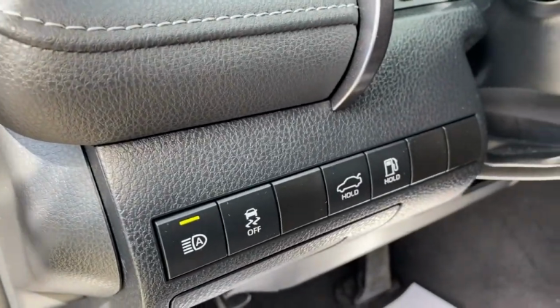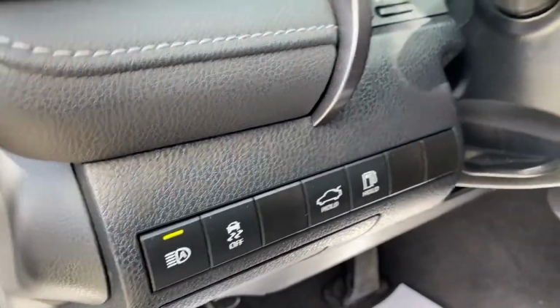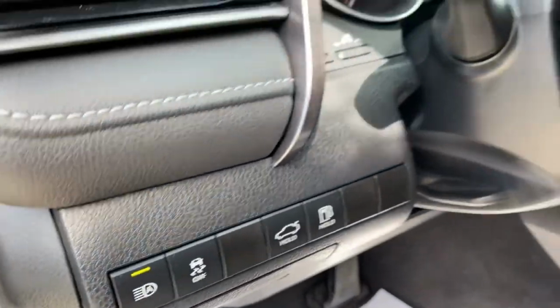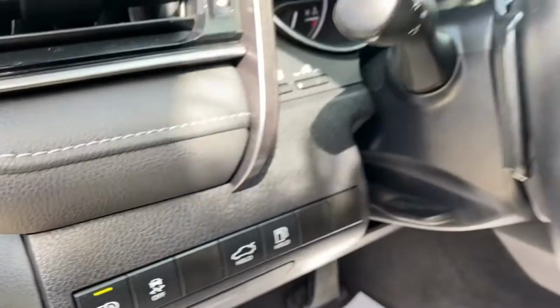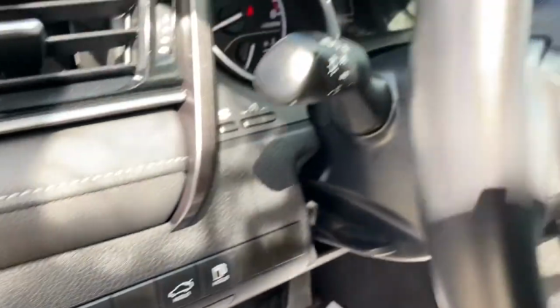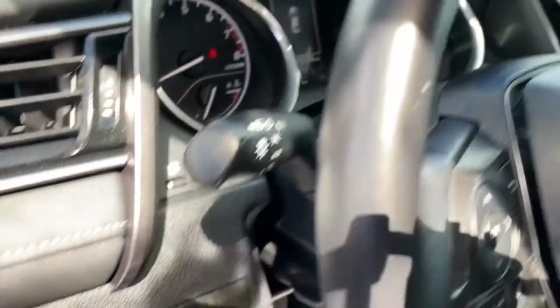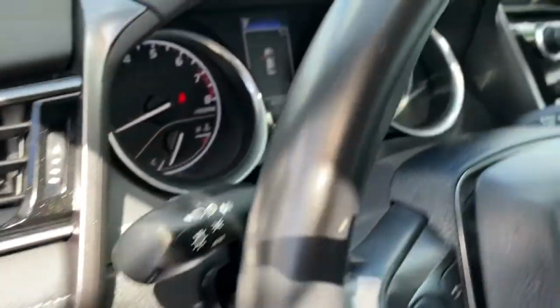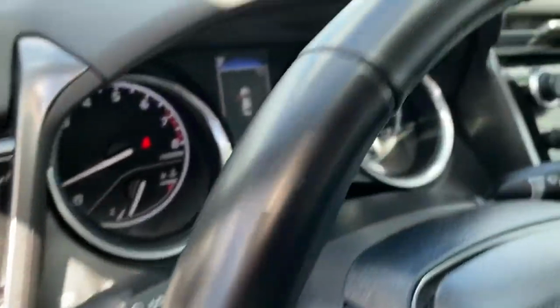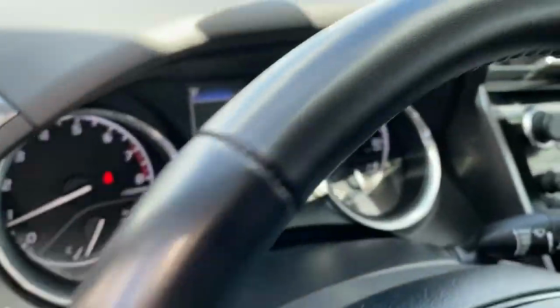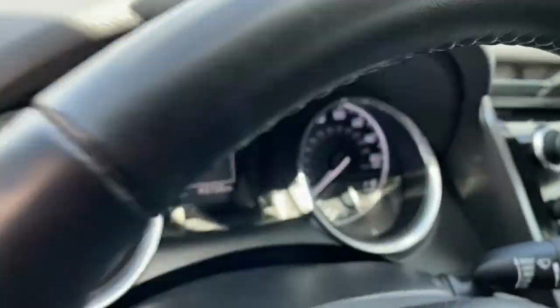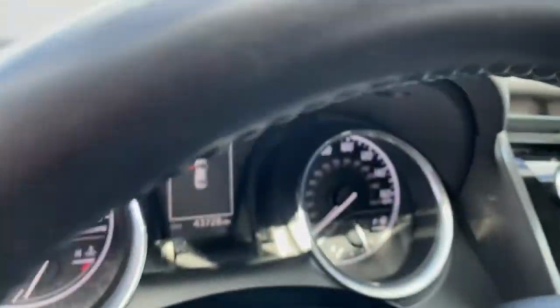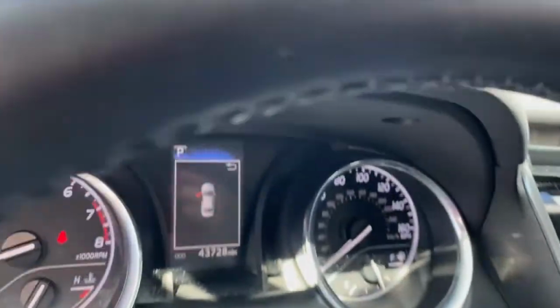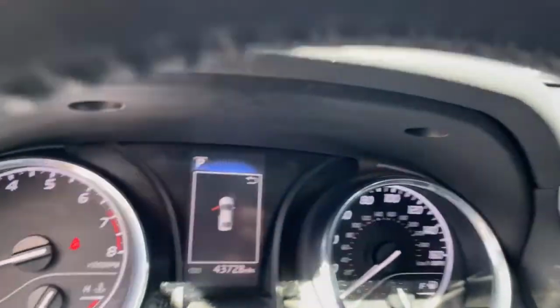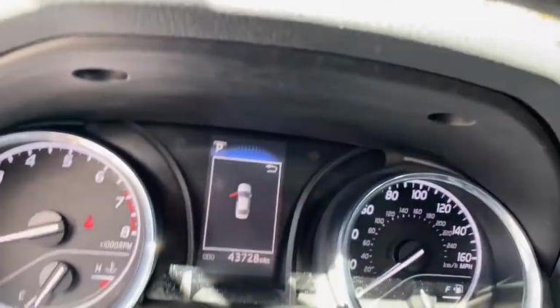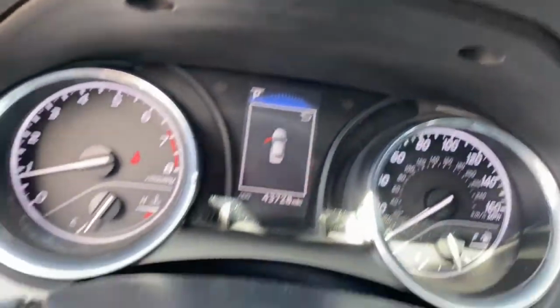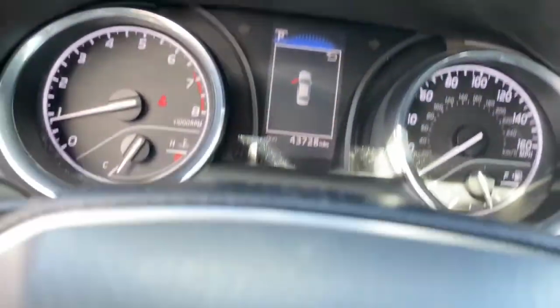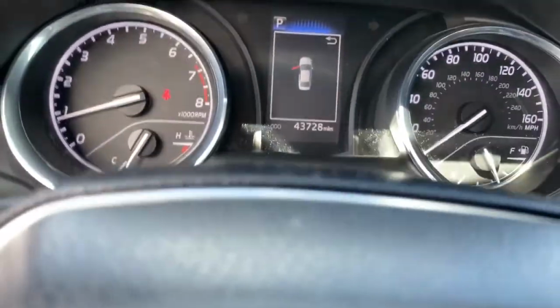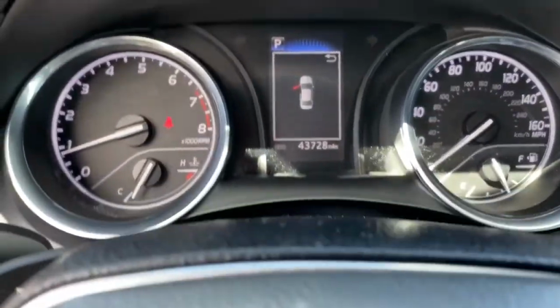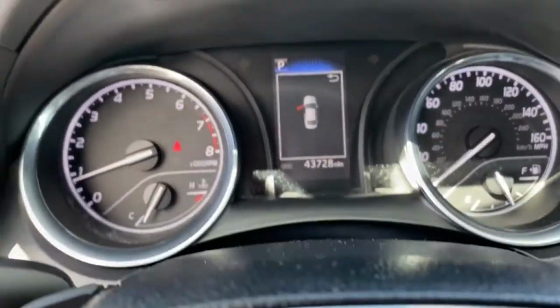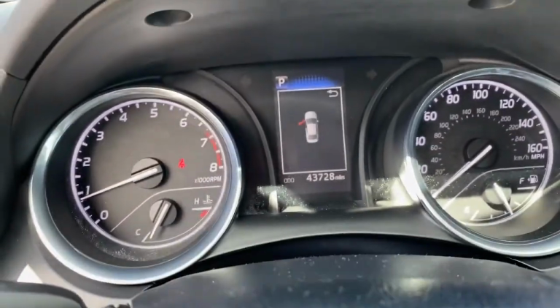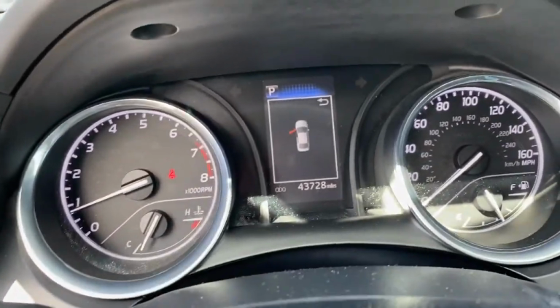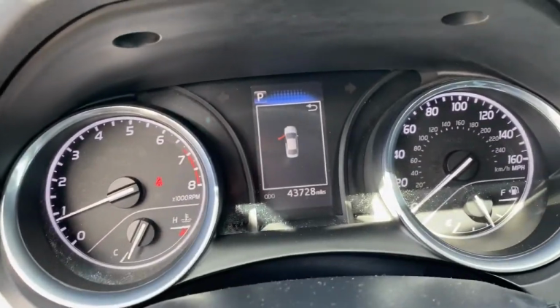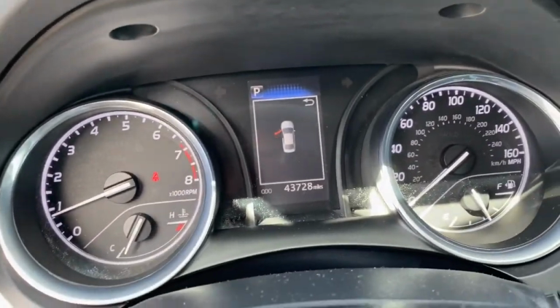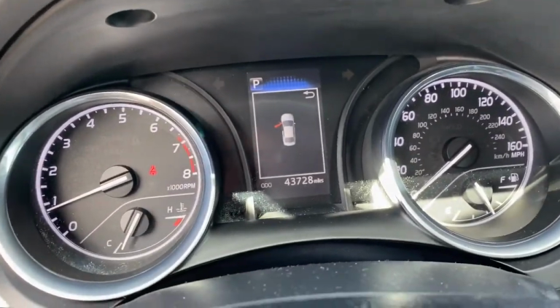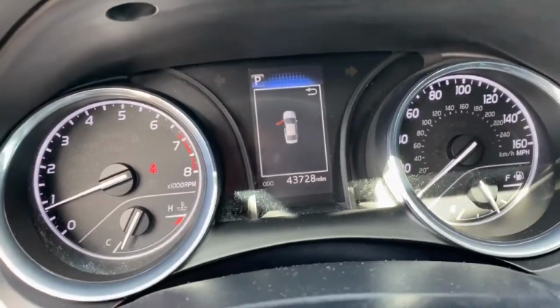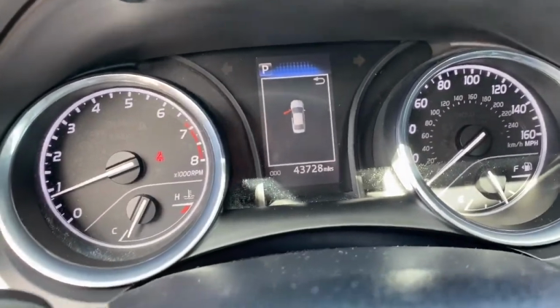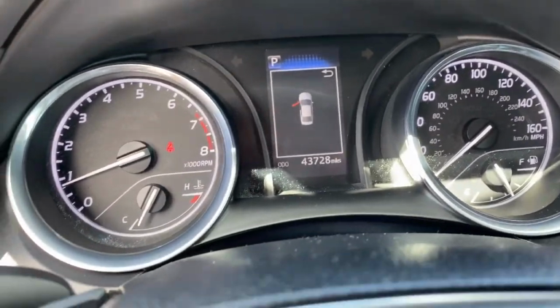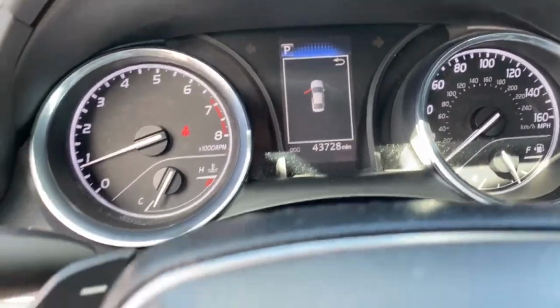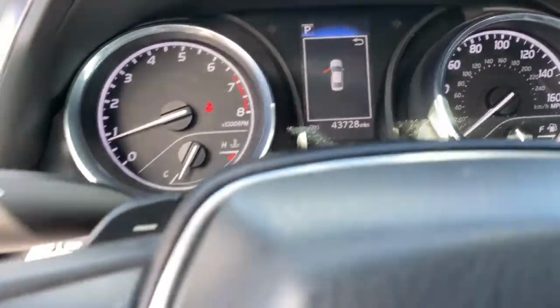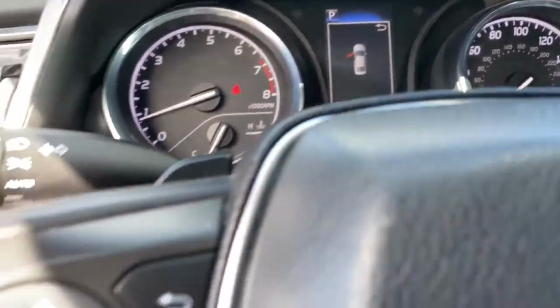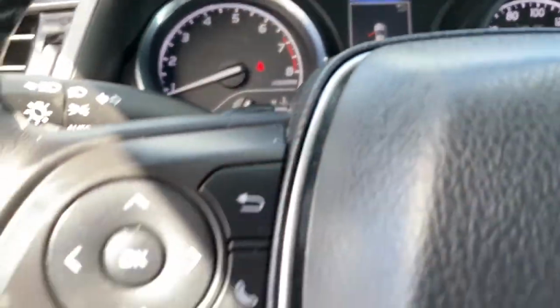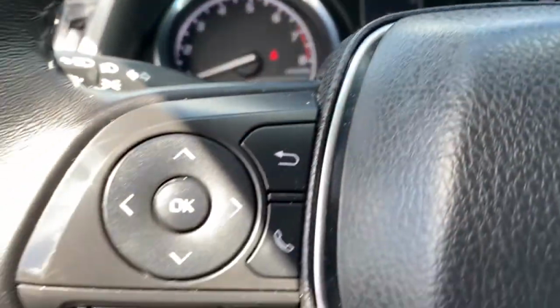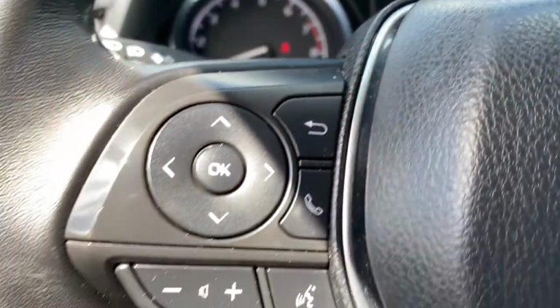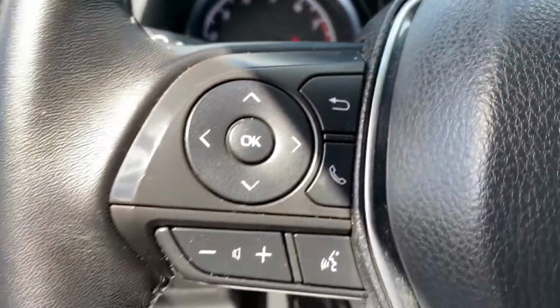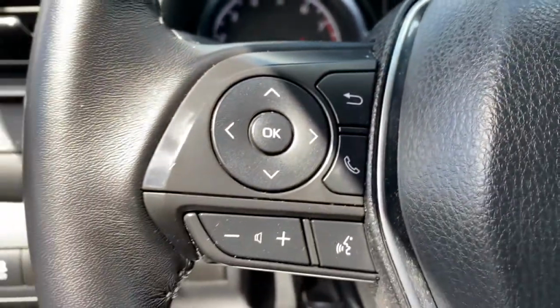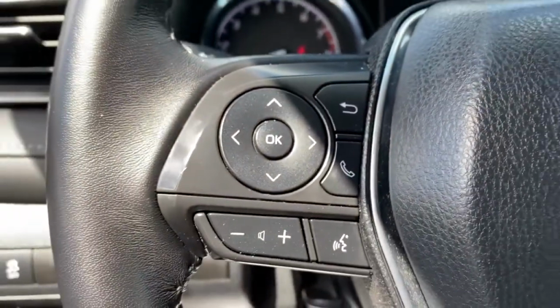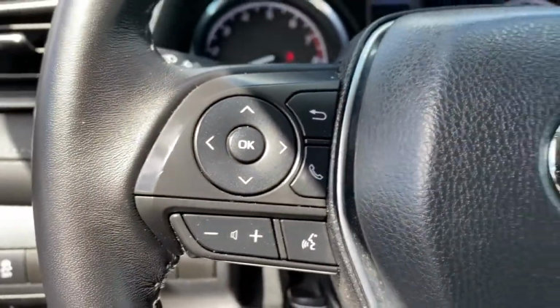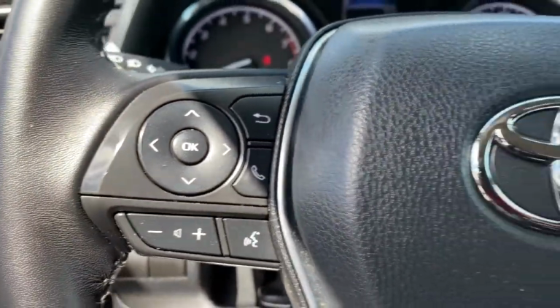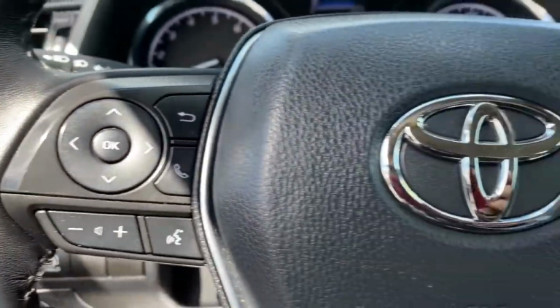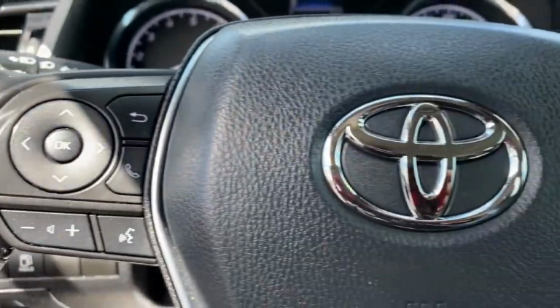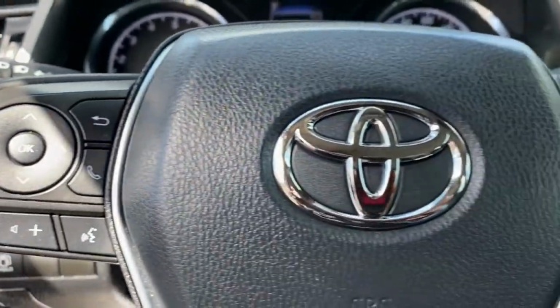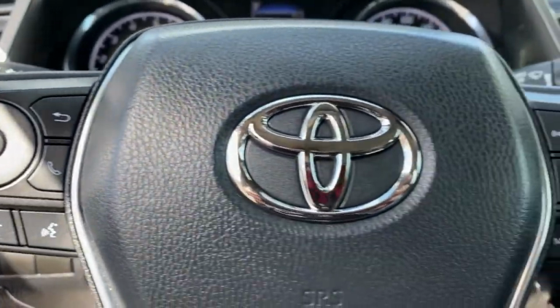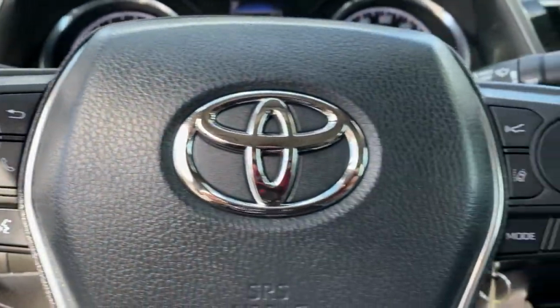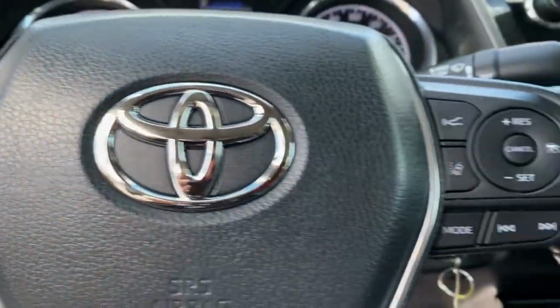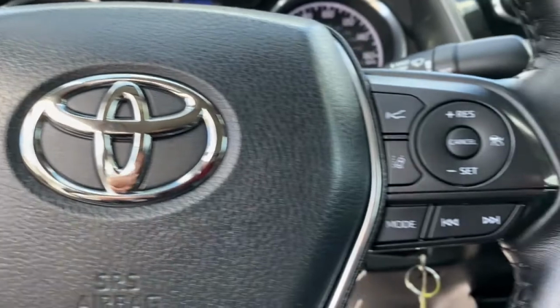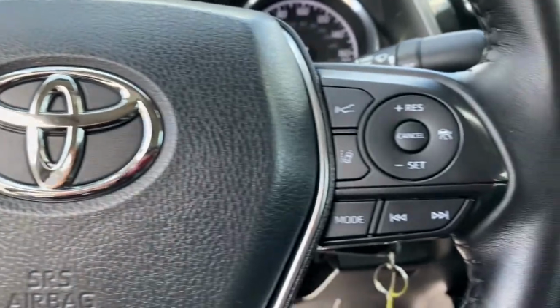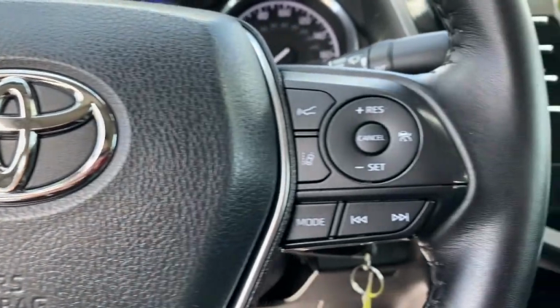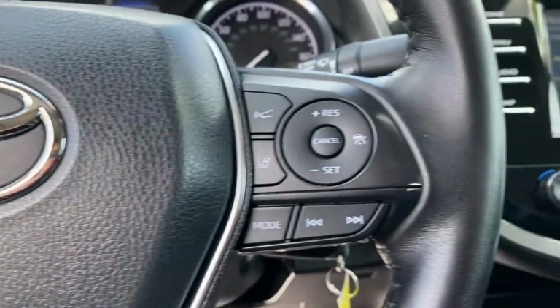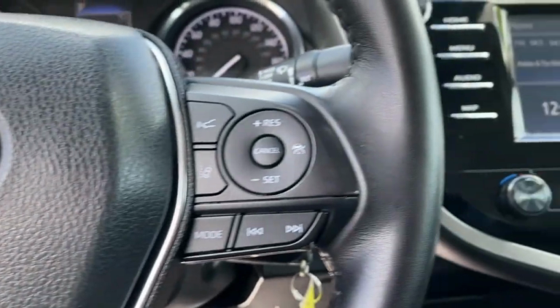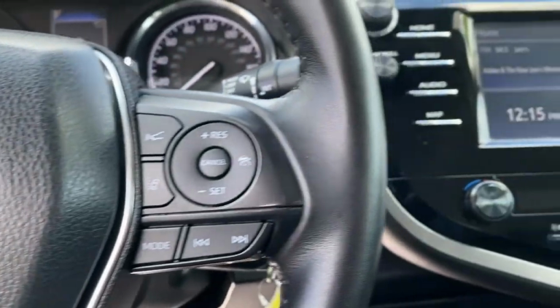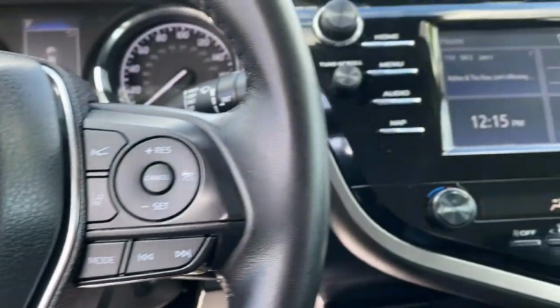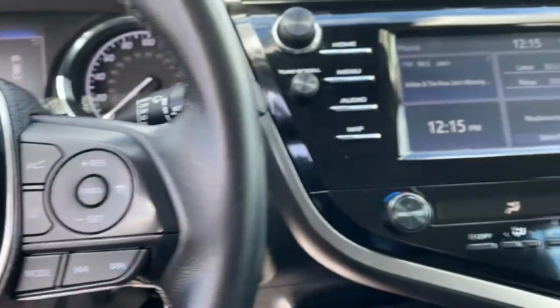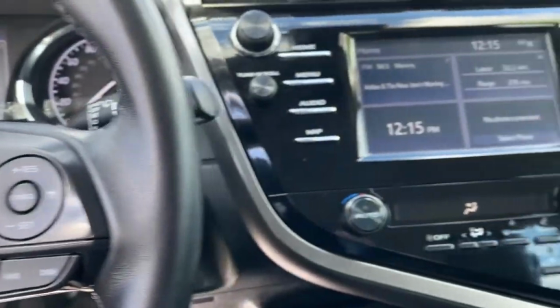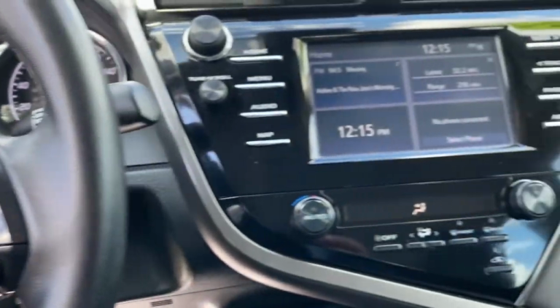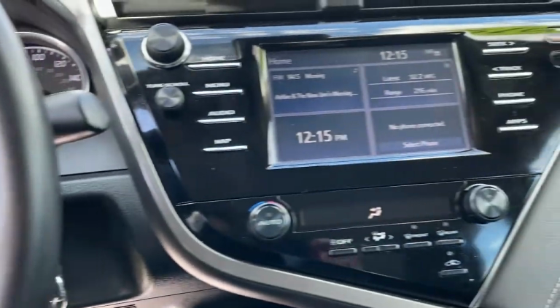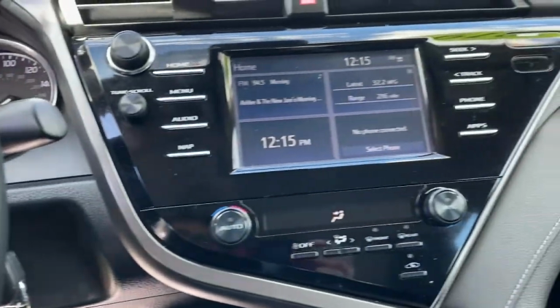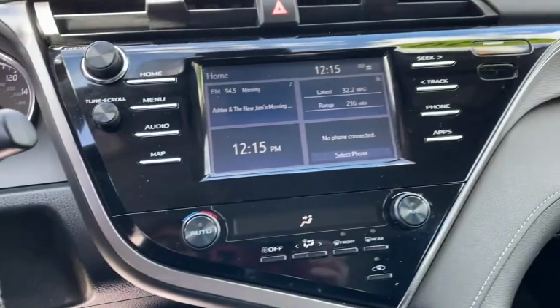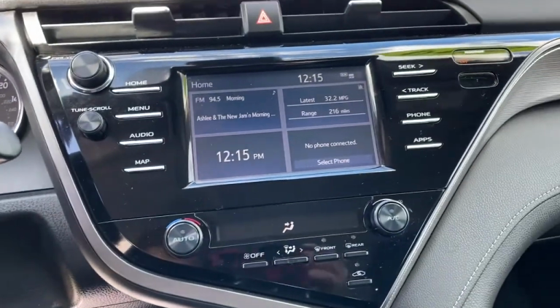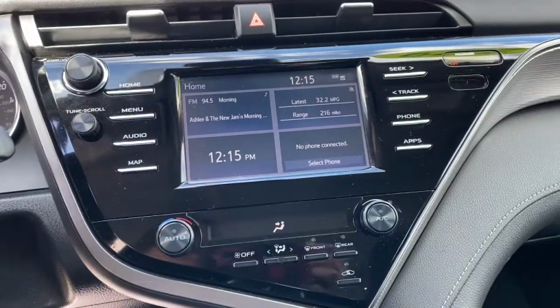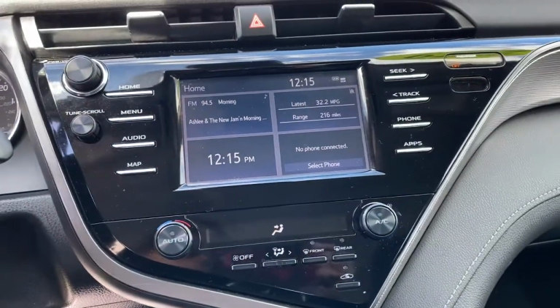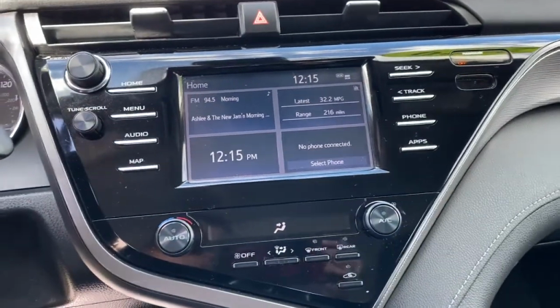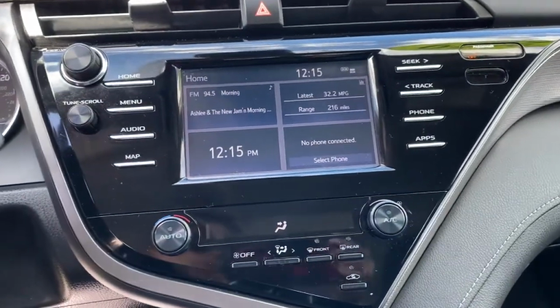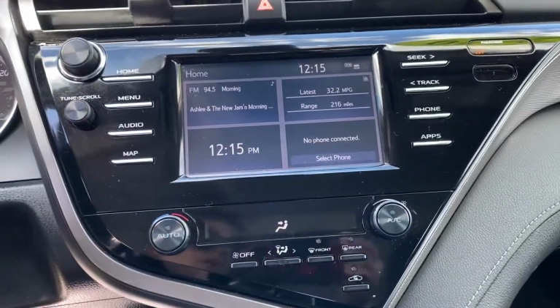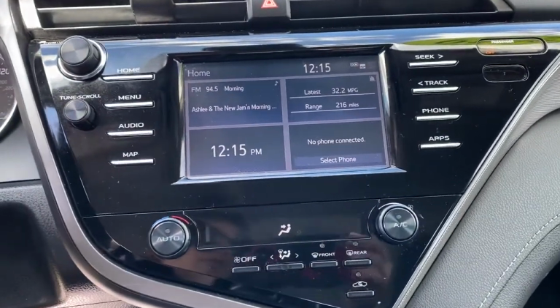This elegant and efficient Toyota Camry puts you and your passengers at the center. The following are some of this vehicle's highlighted options.